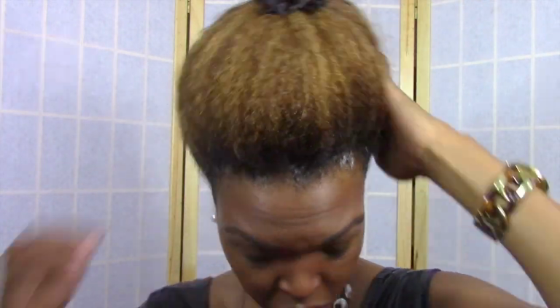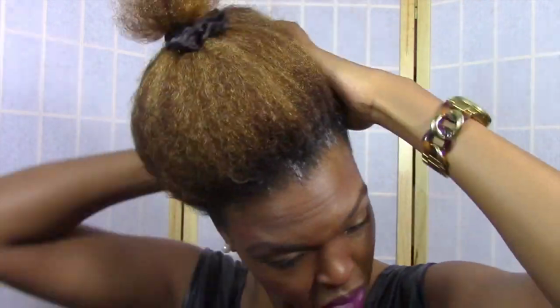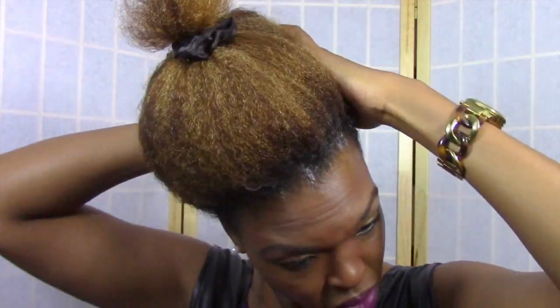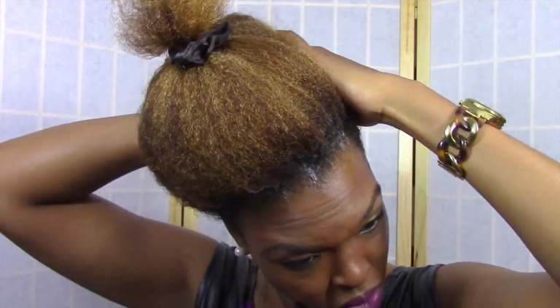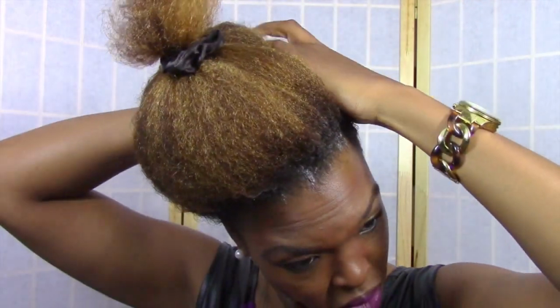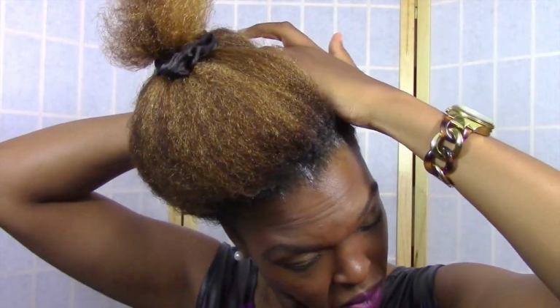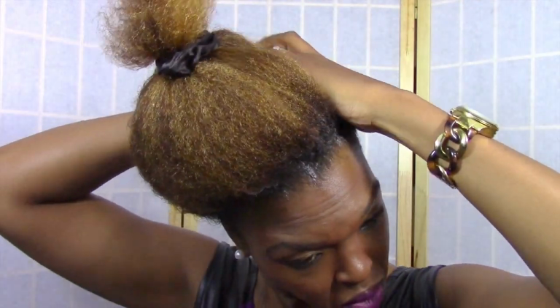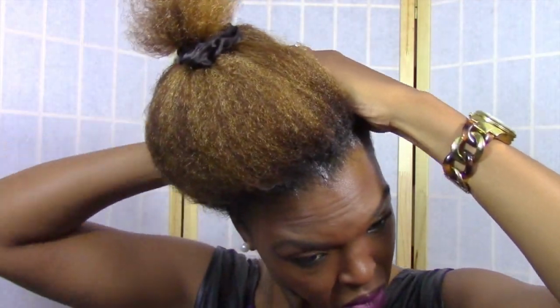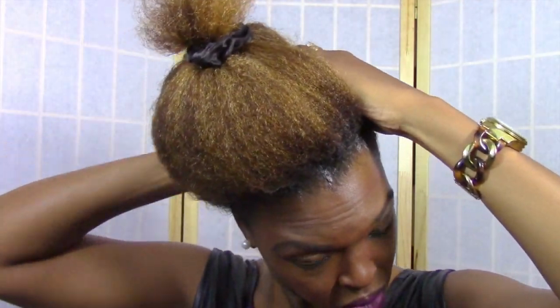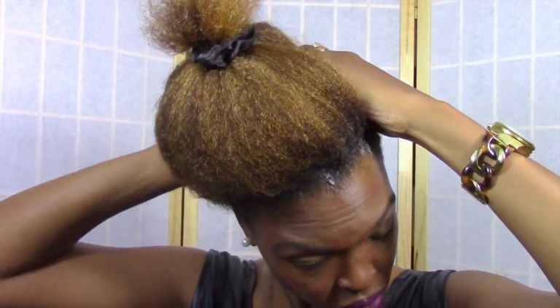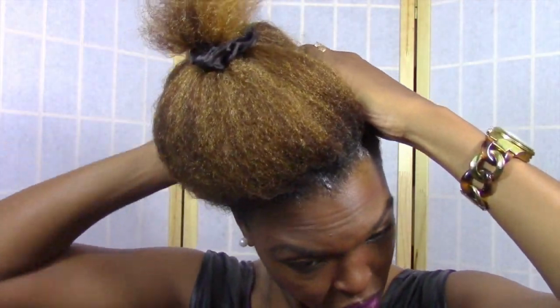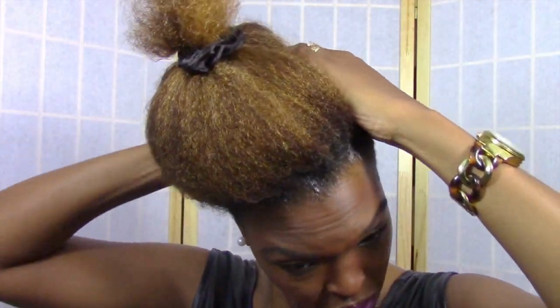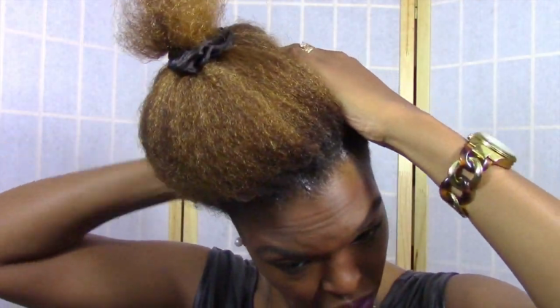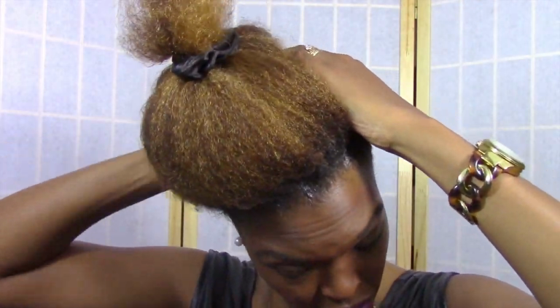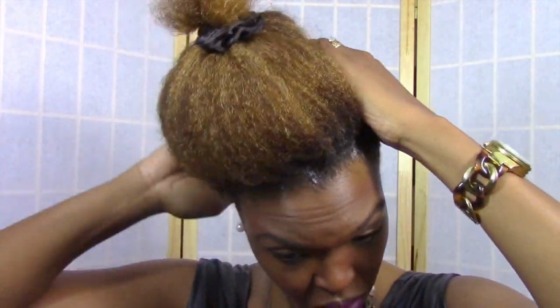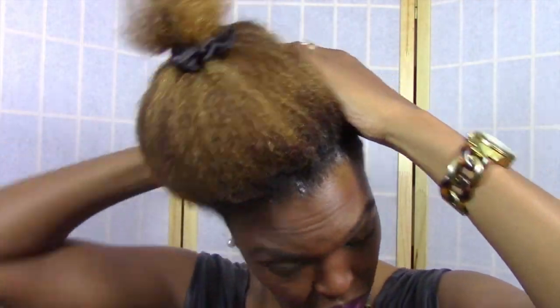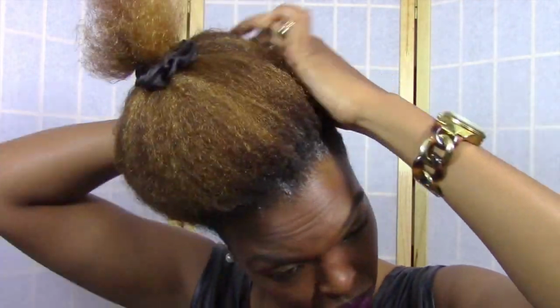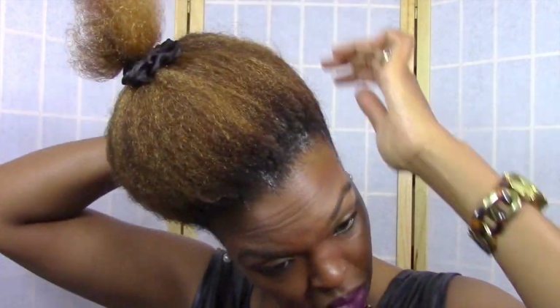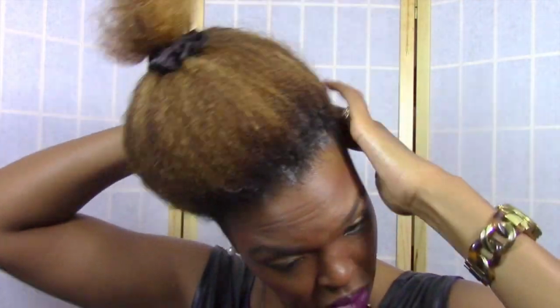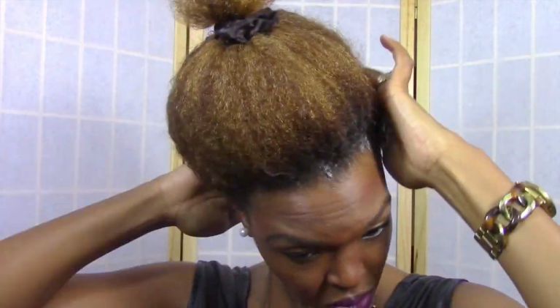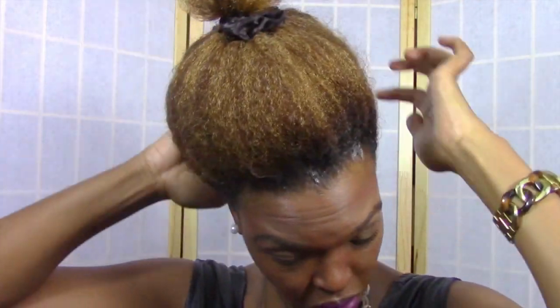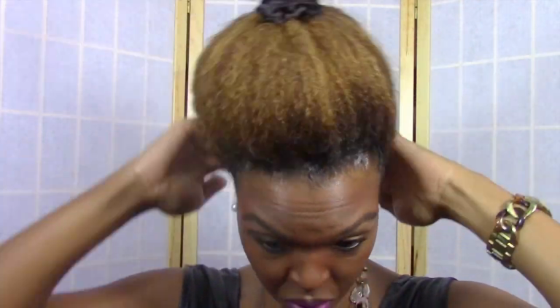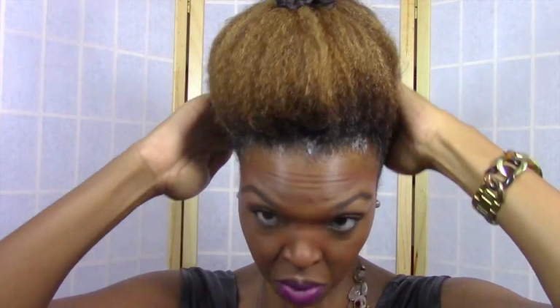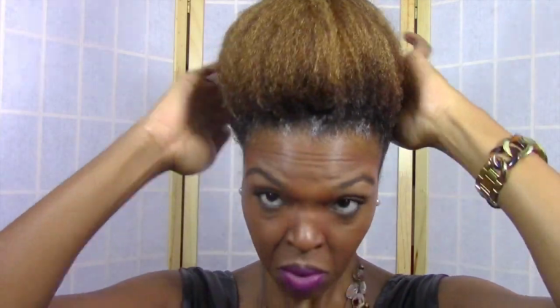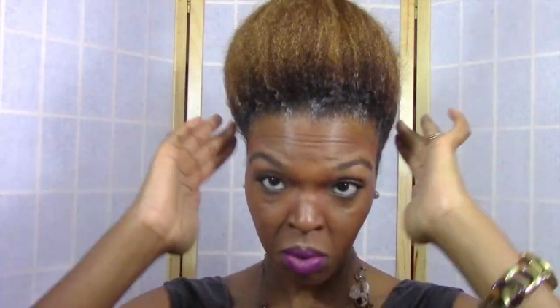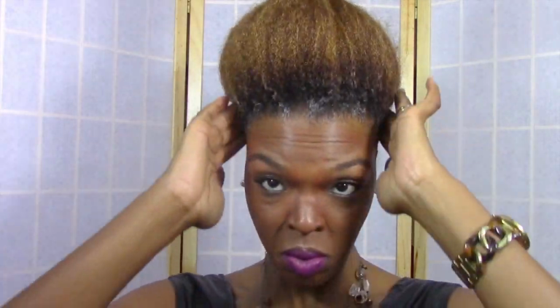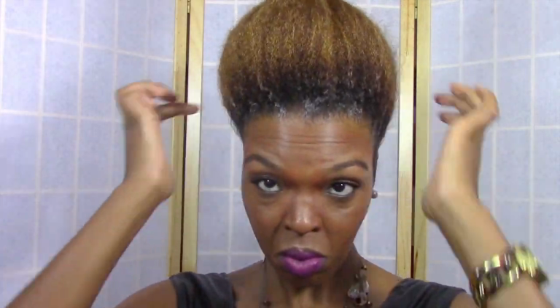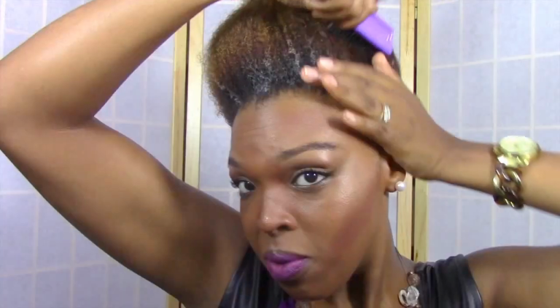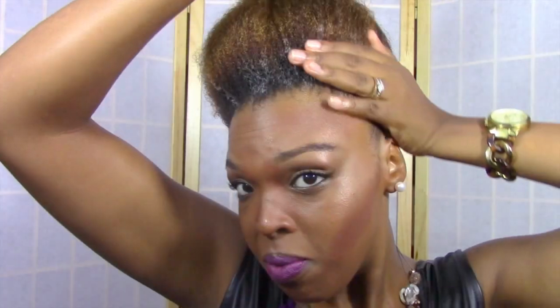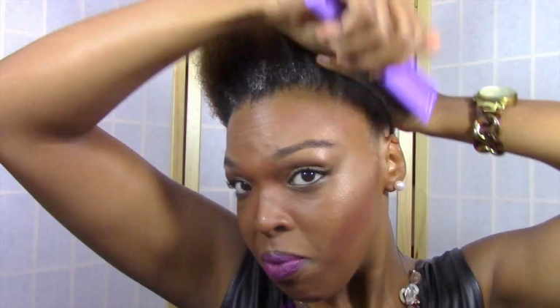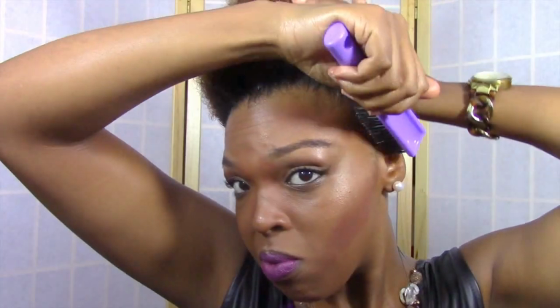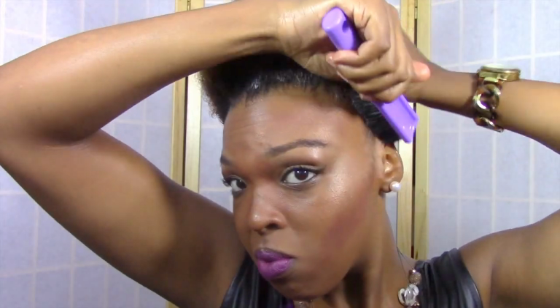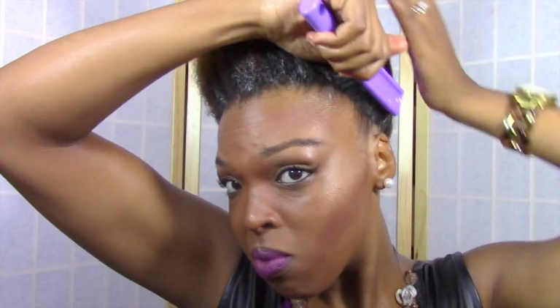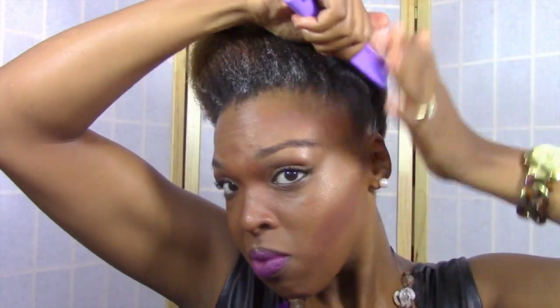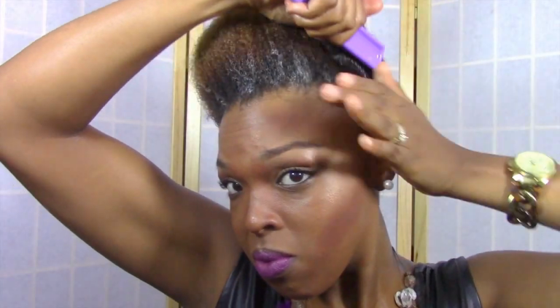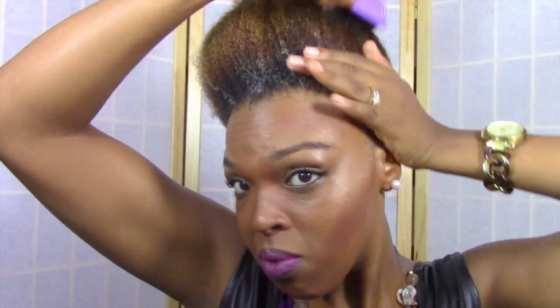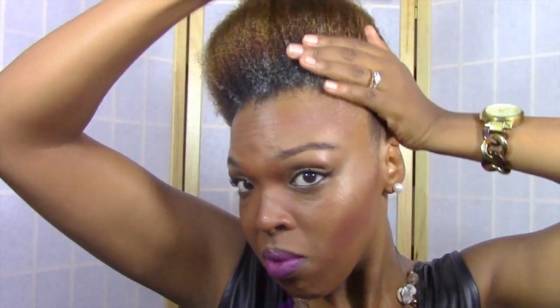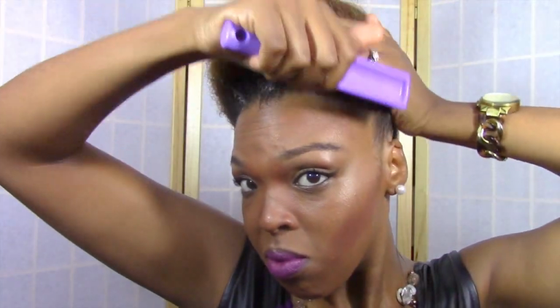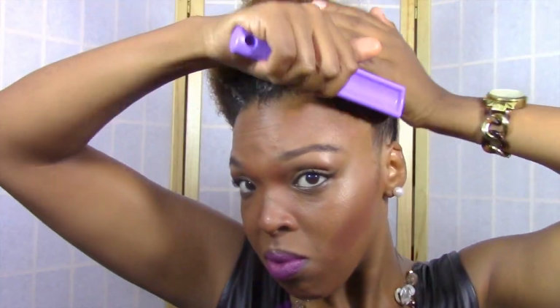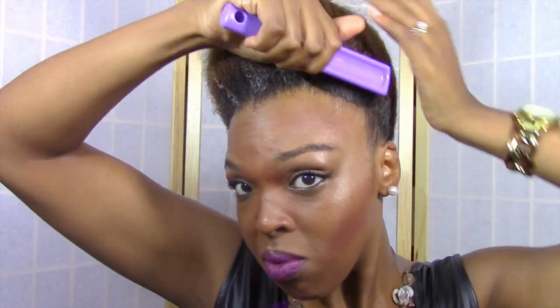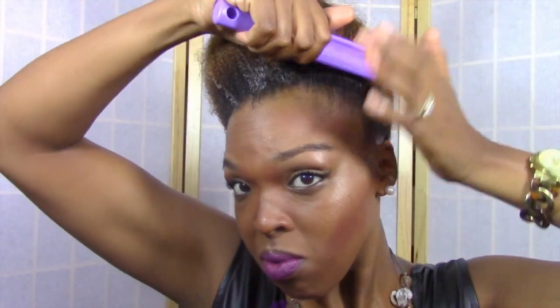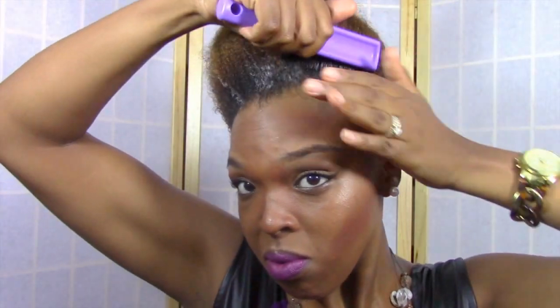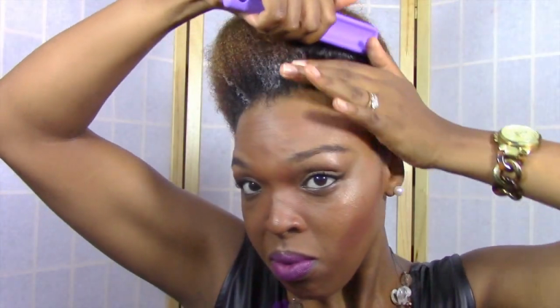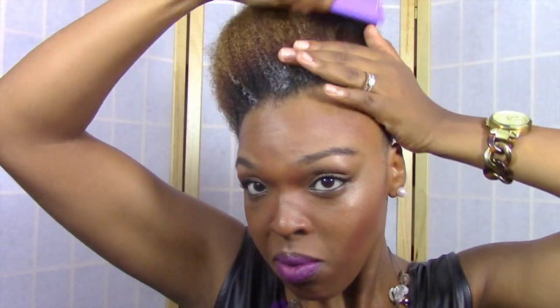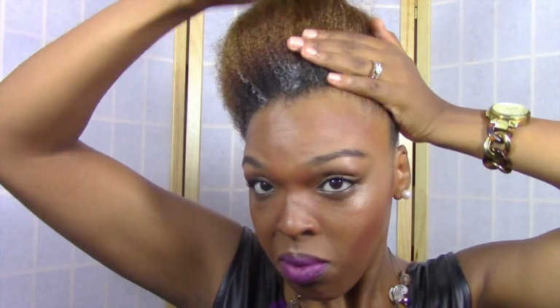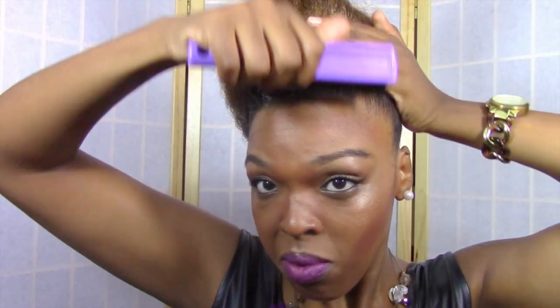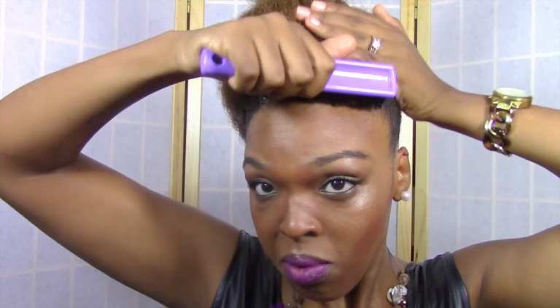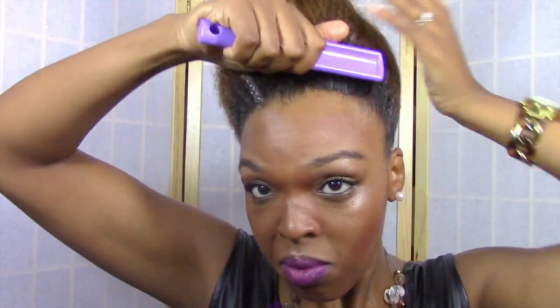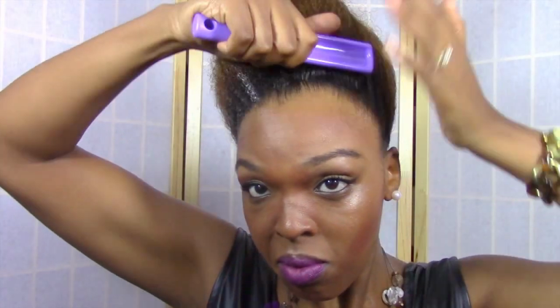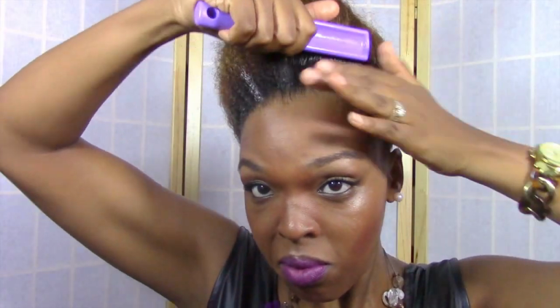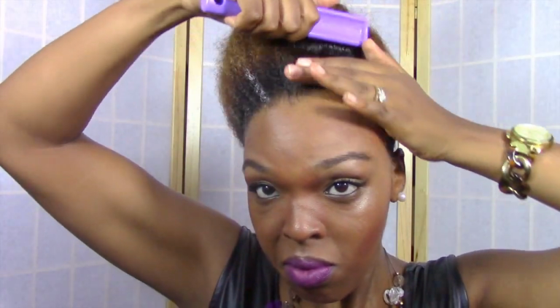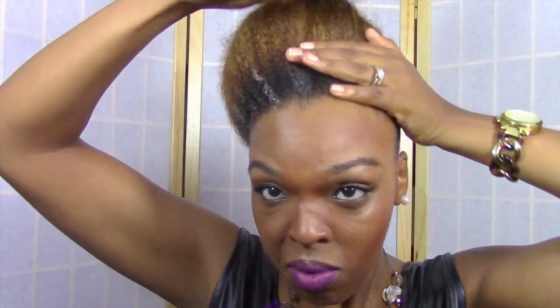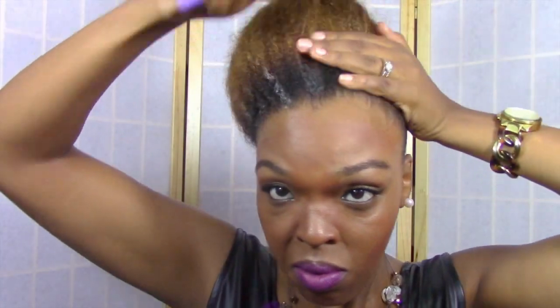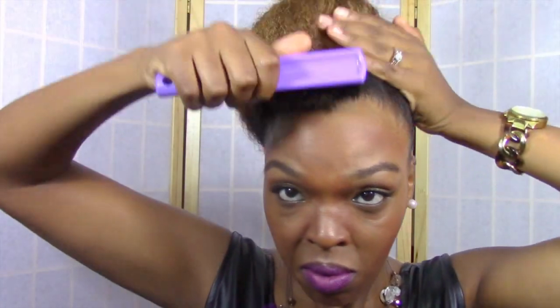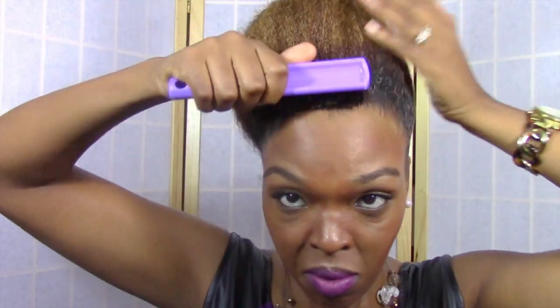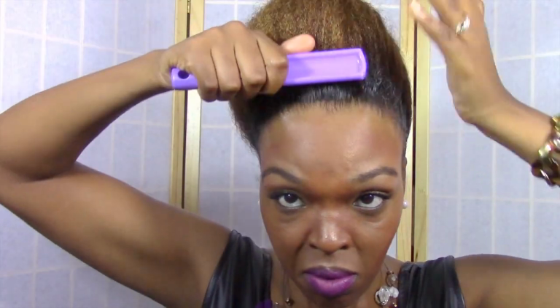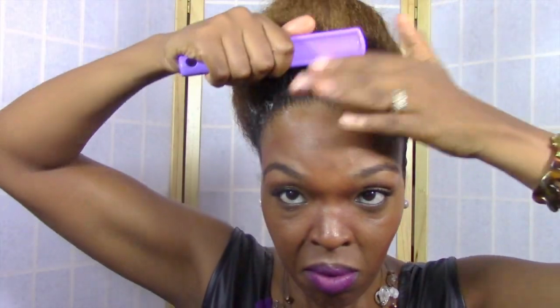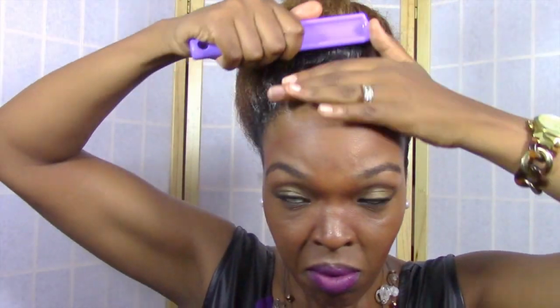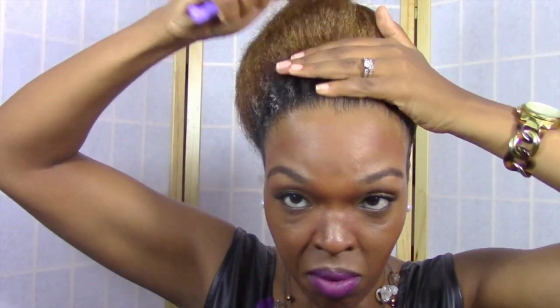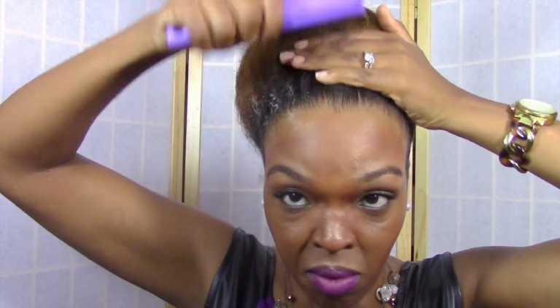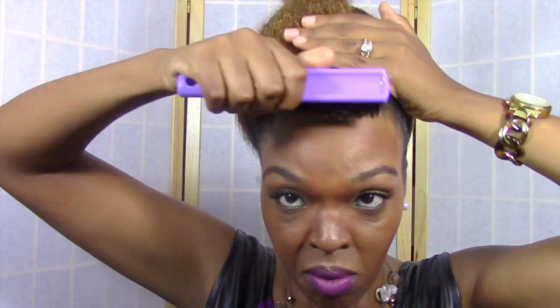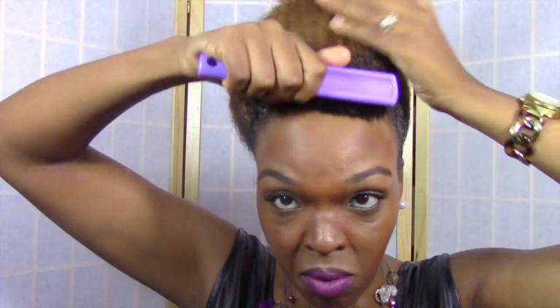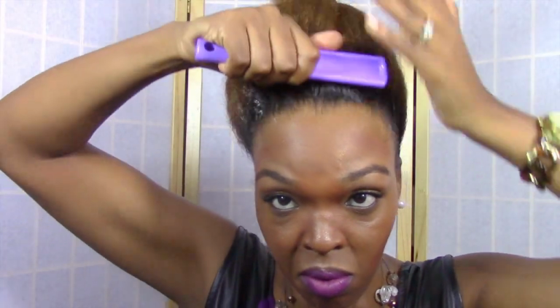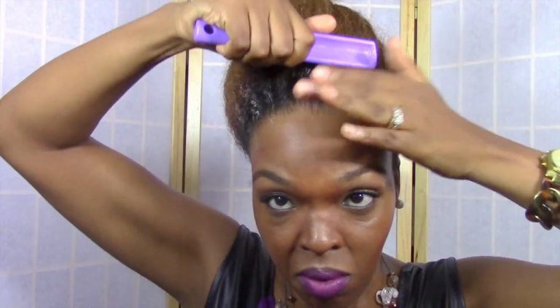So this is definitely the best Edge Control that I have ever tried. And let me tell you, I've tried a lot of Edge Controls.